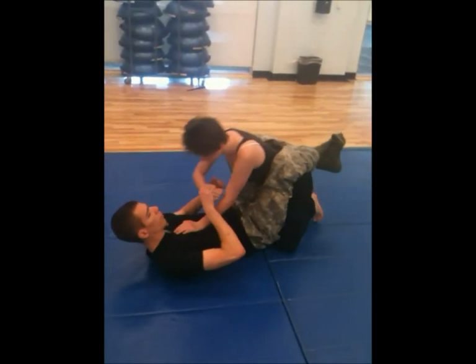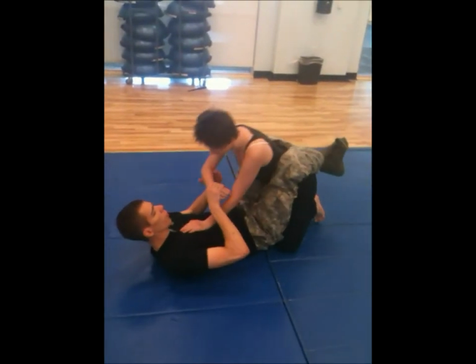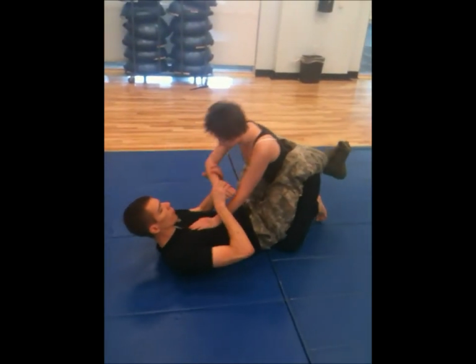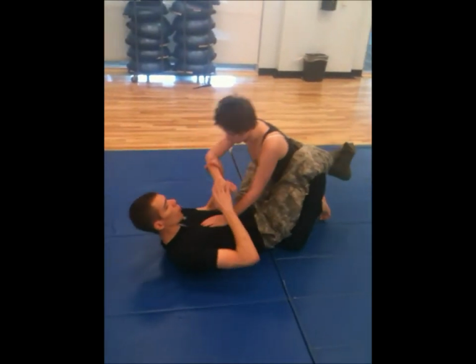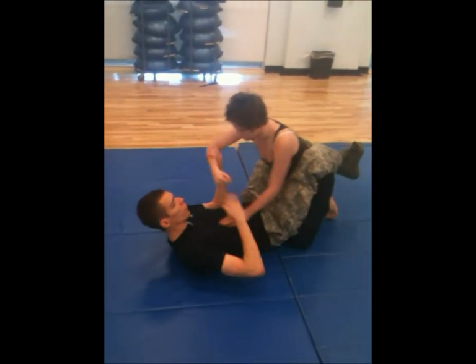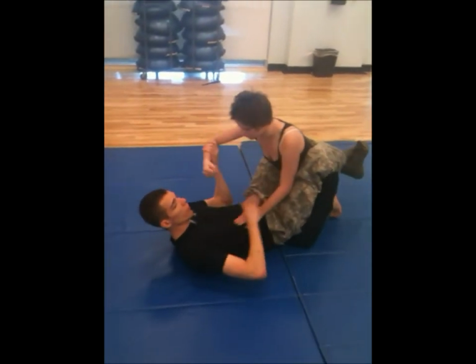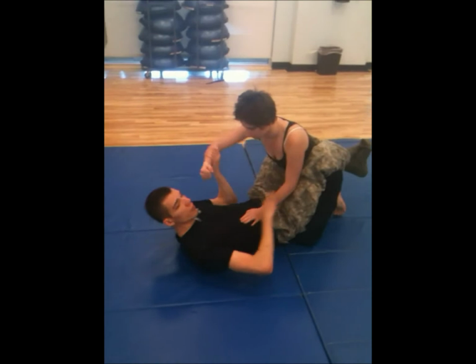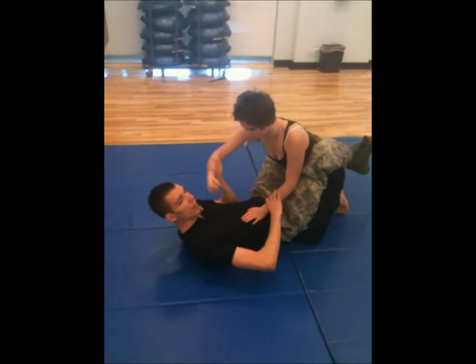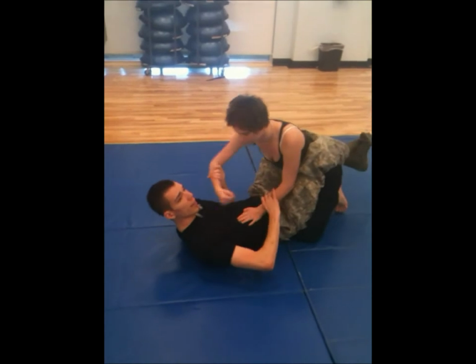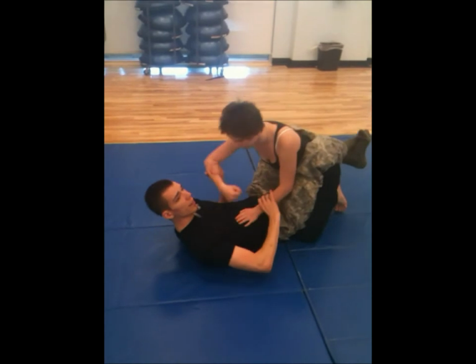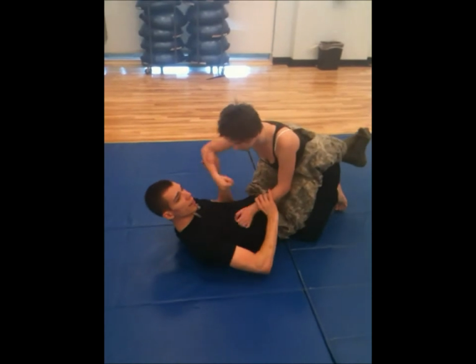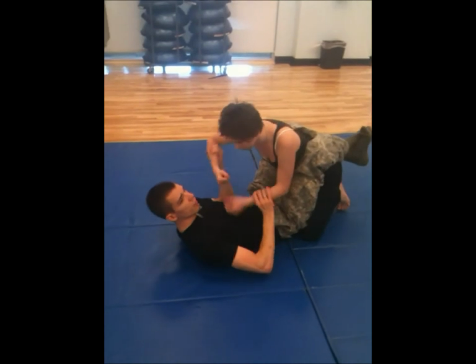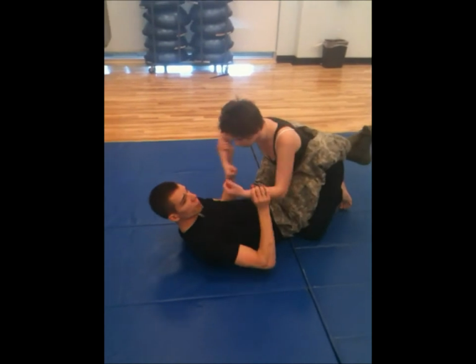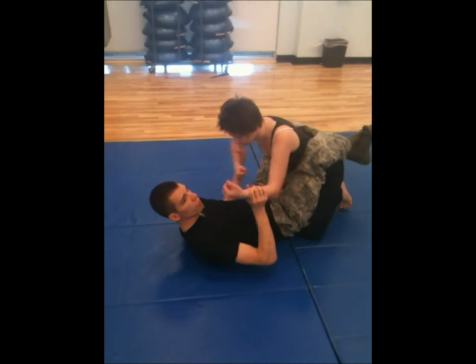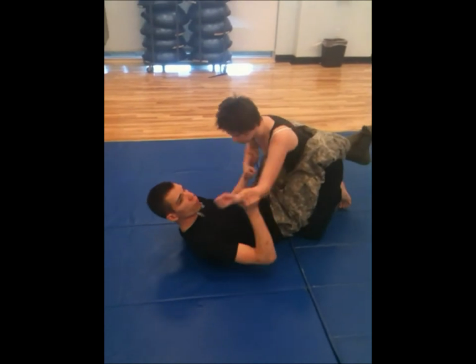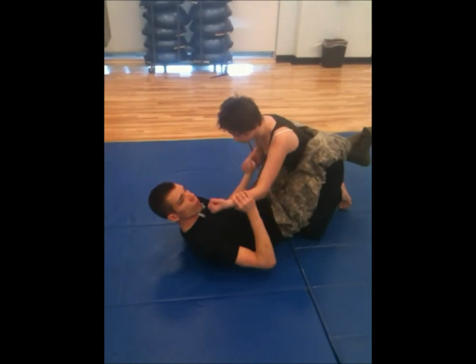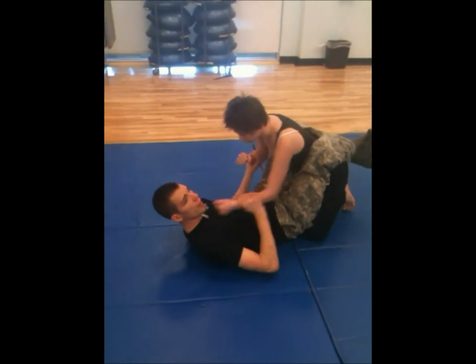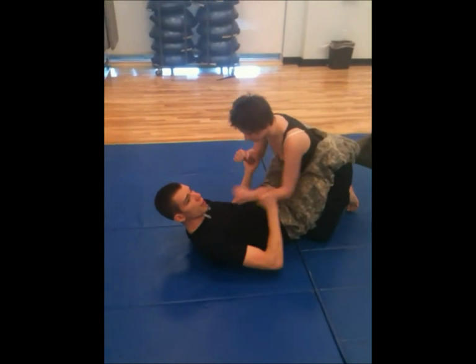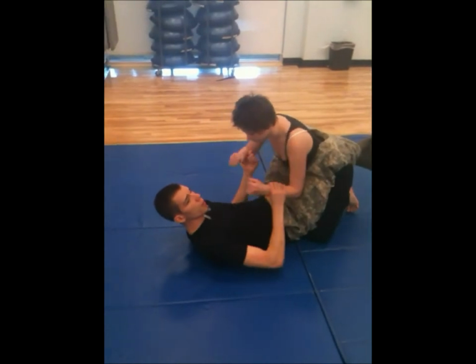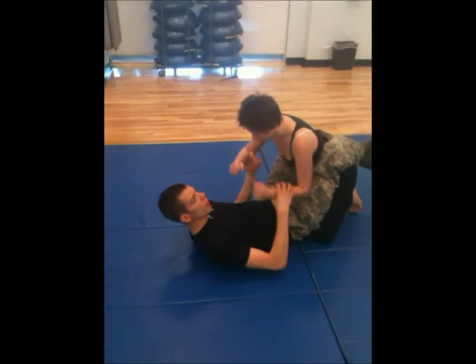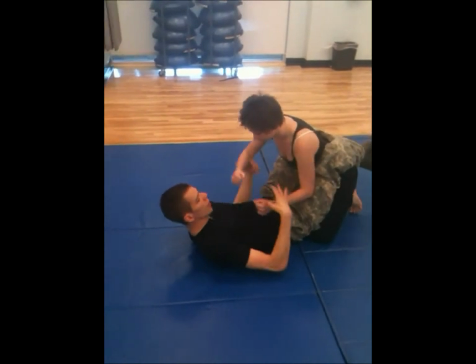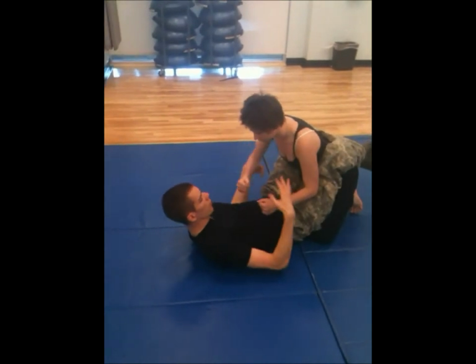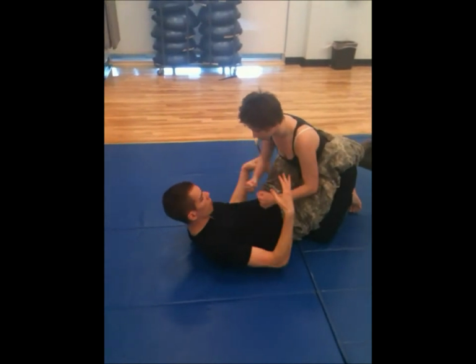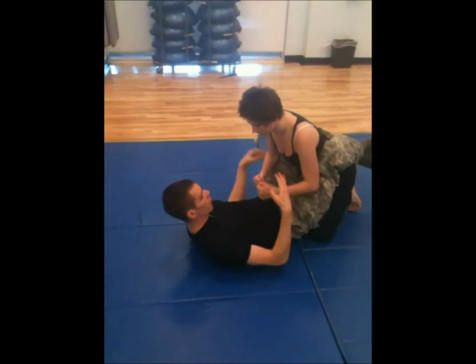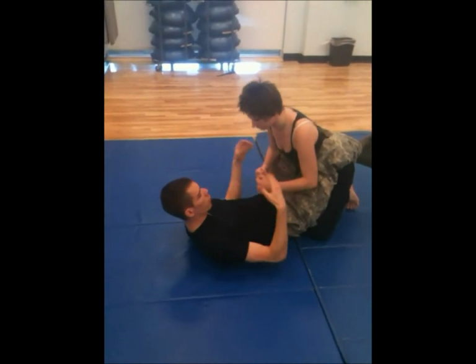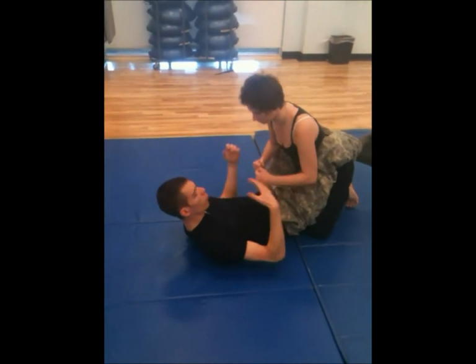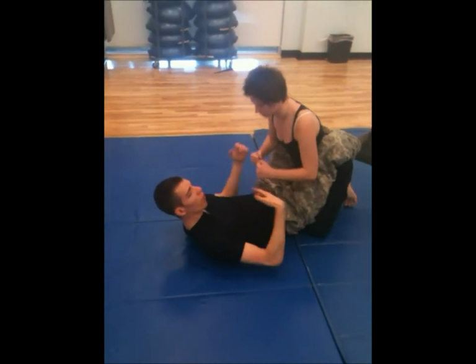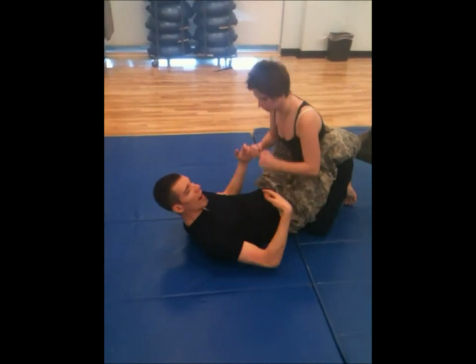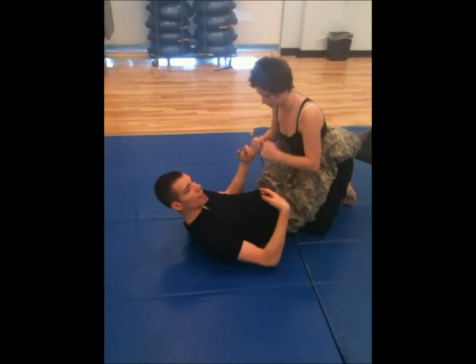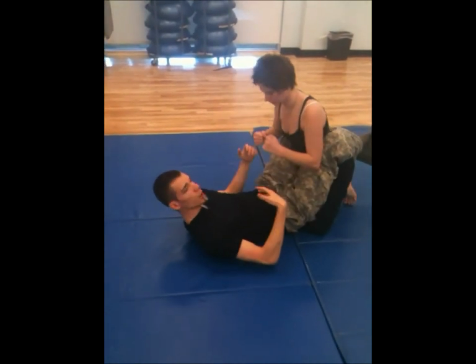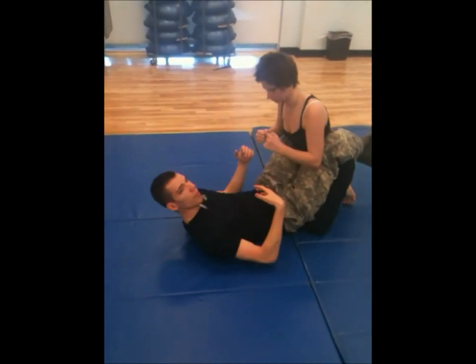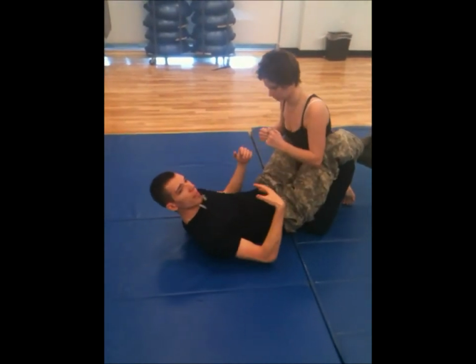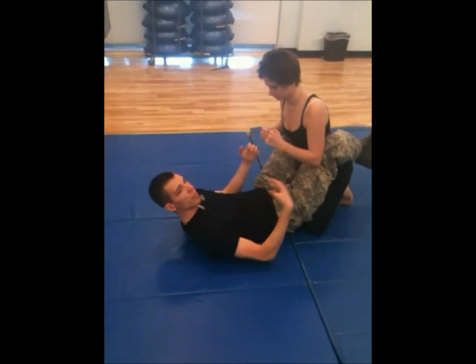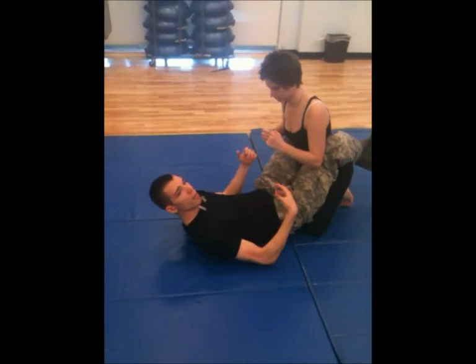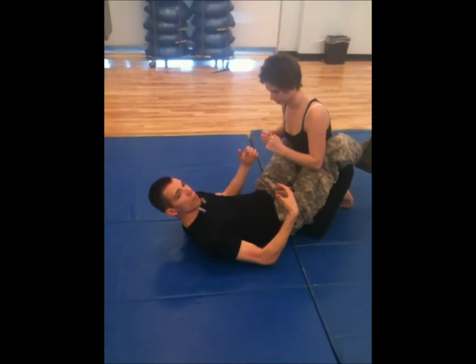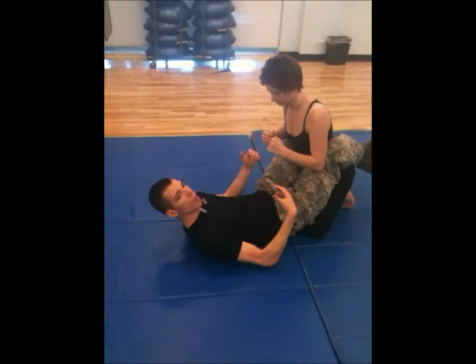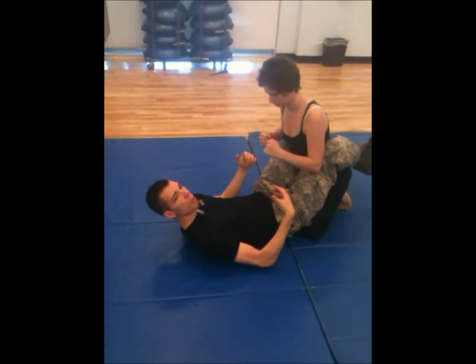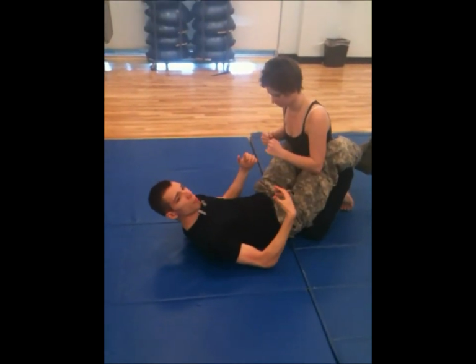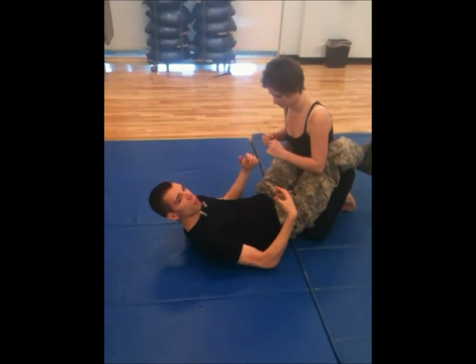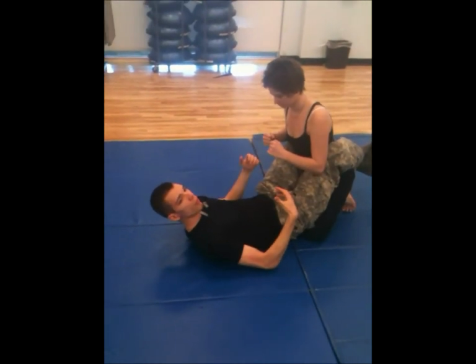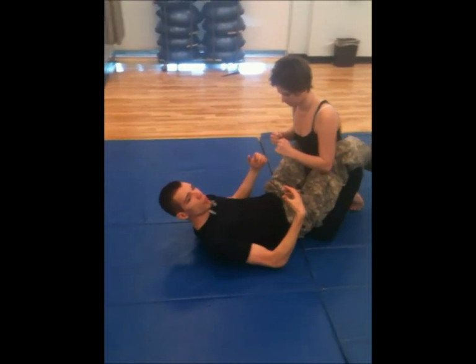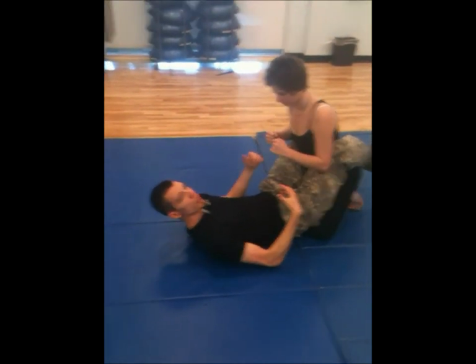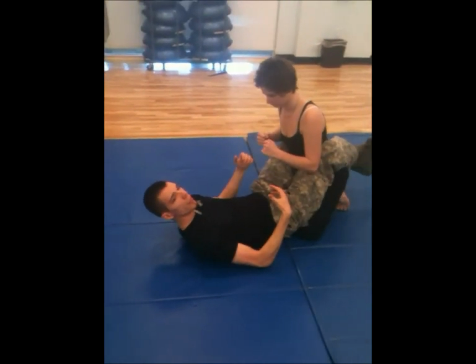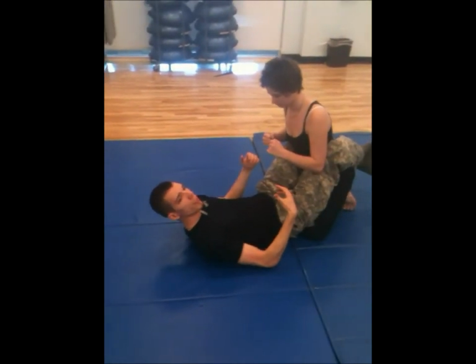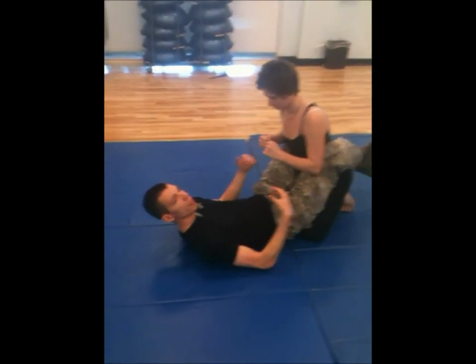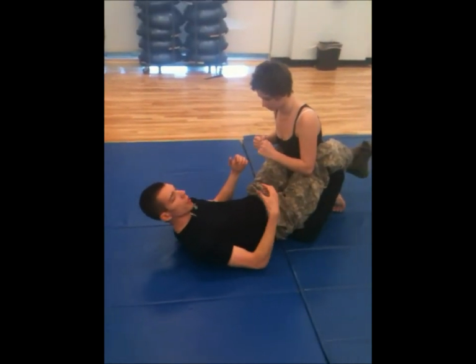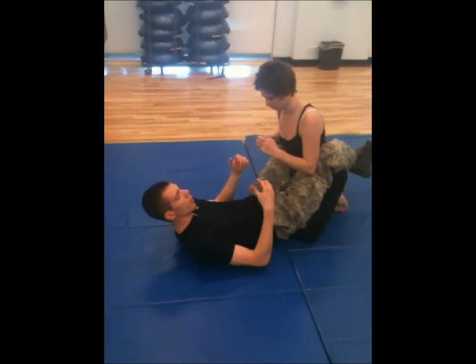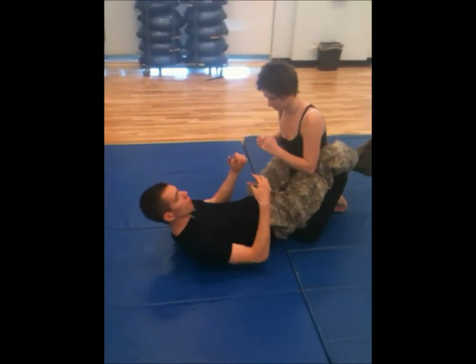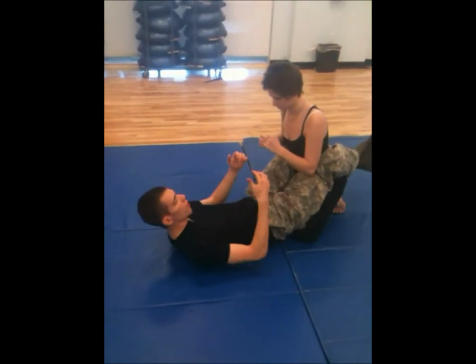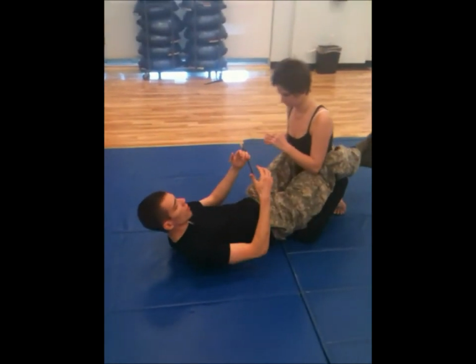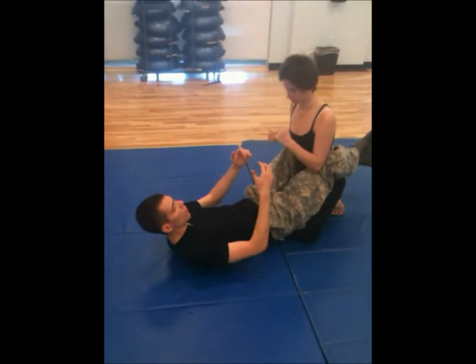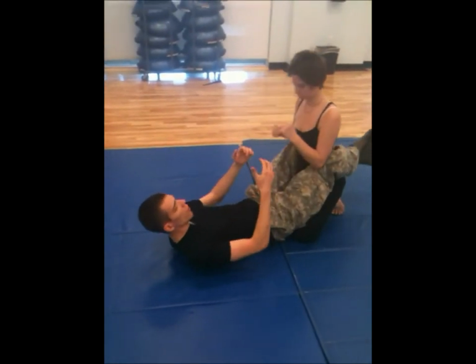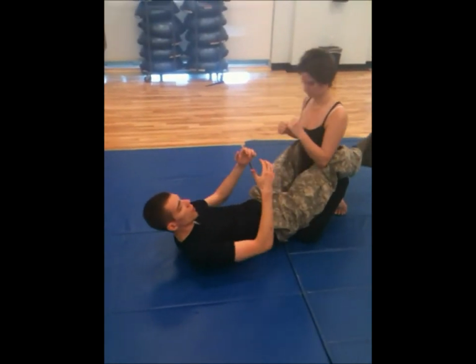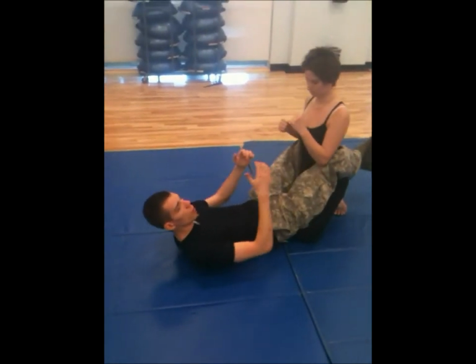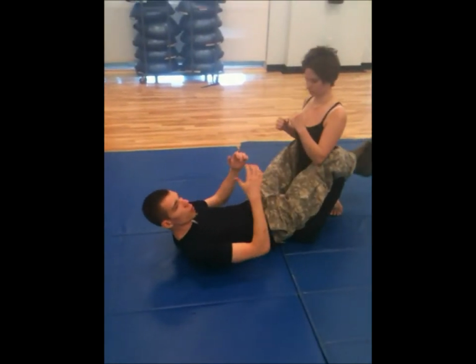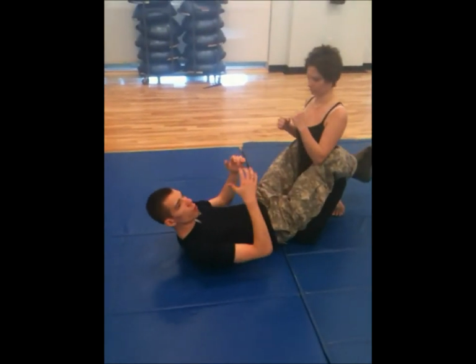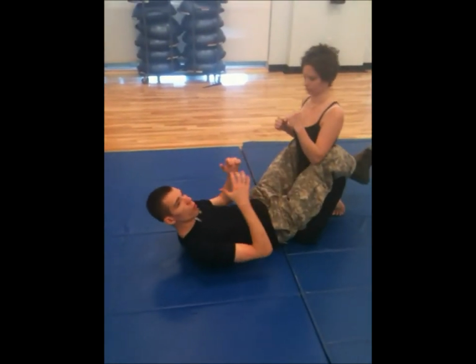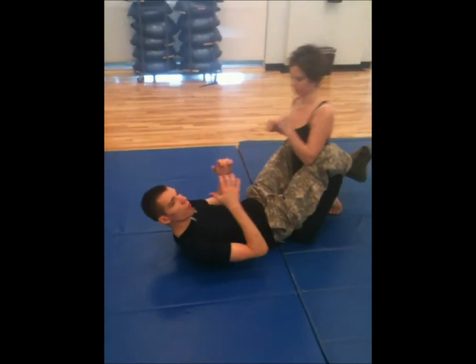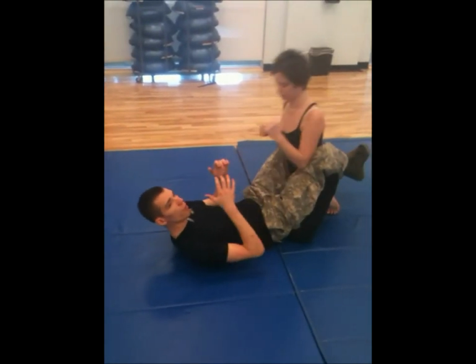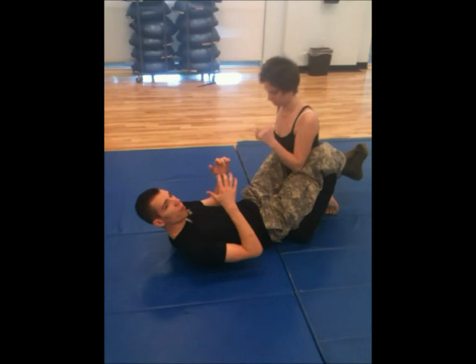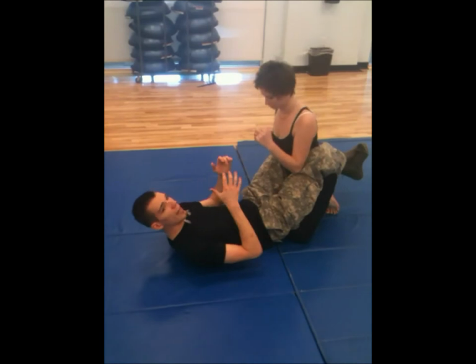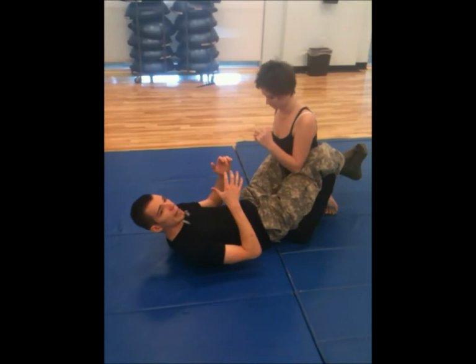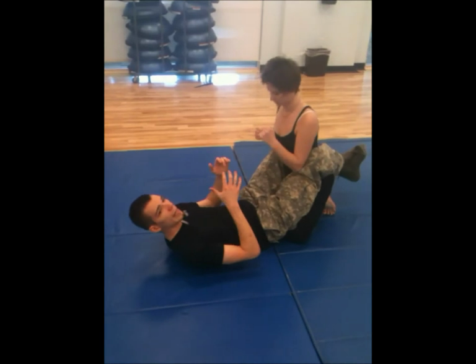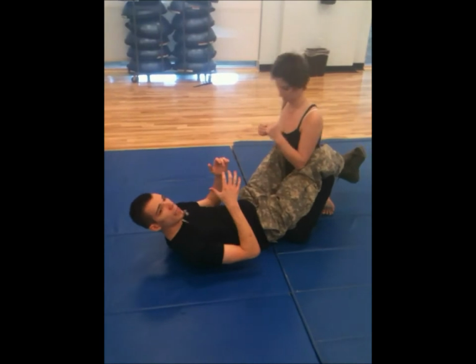Of course the attacker can still strike you, but you are actually in the dominant position here because you can control their body.